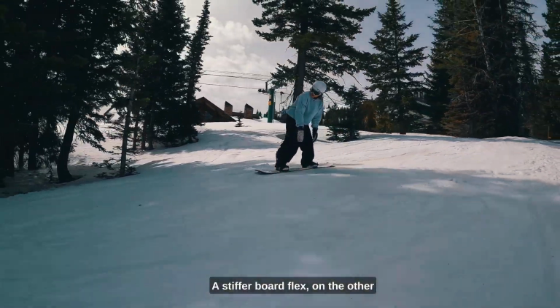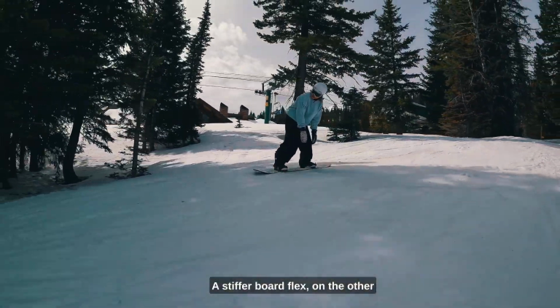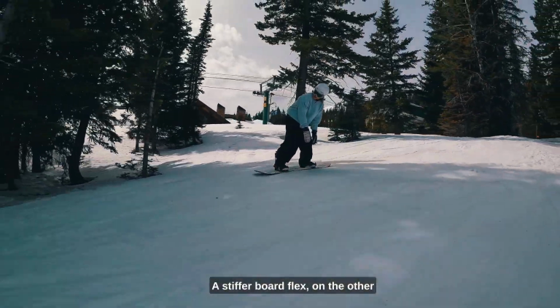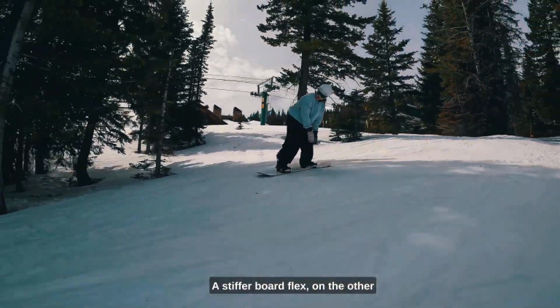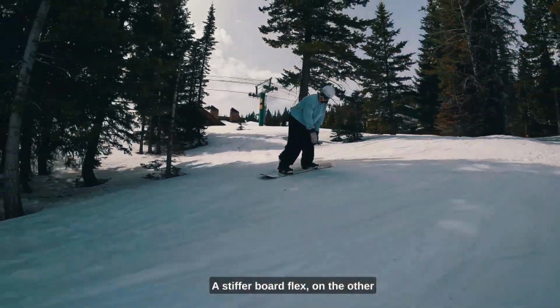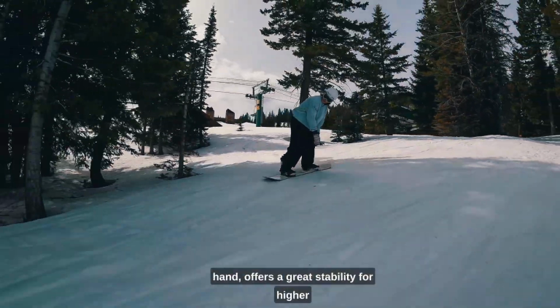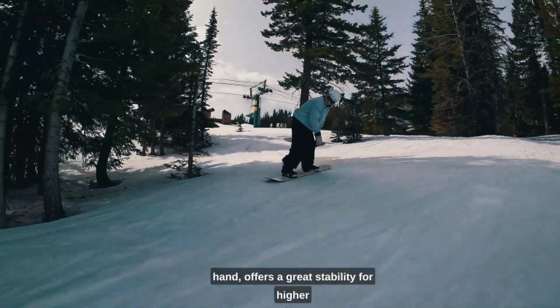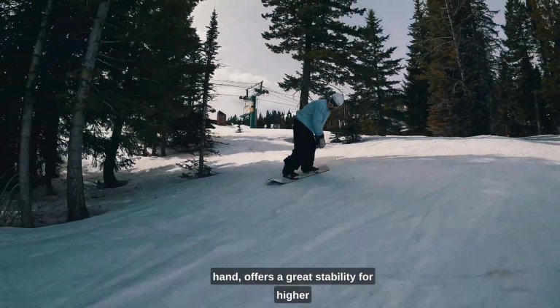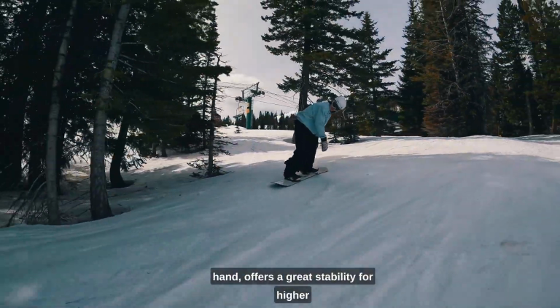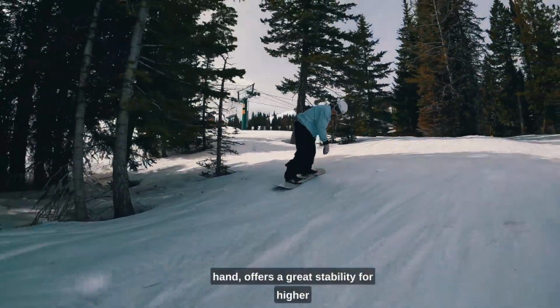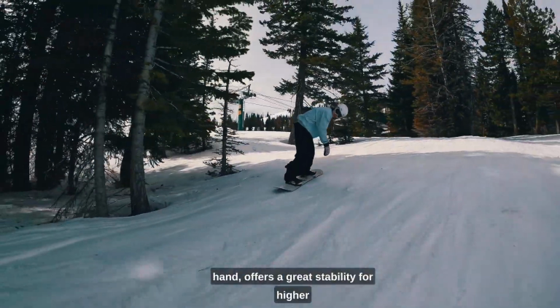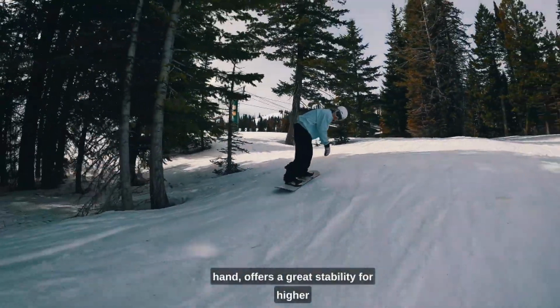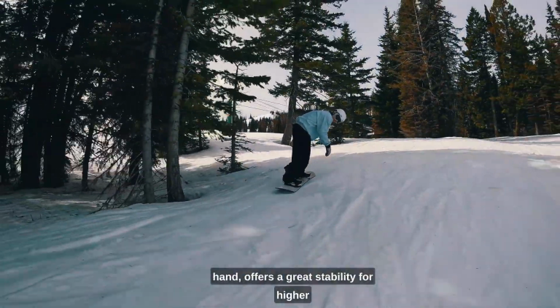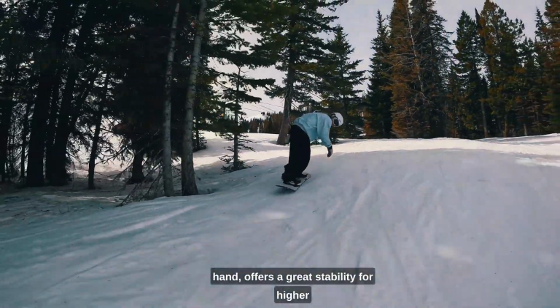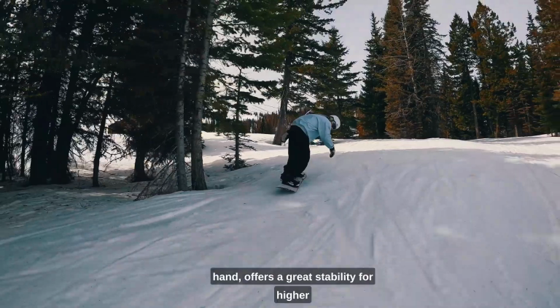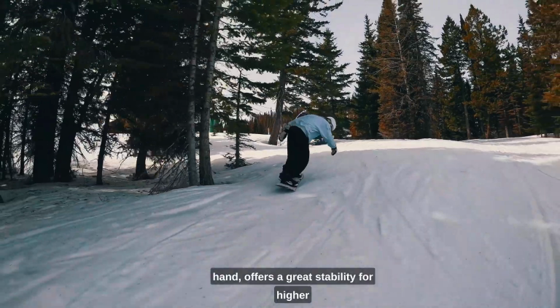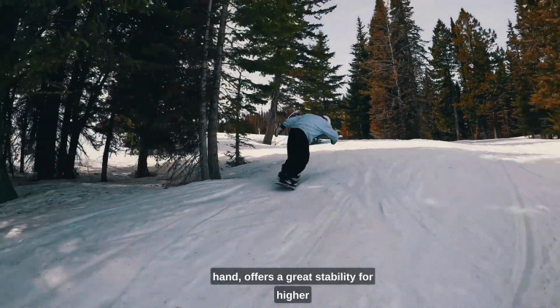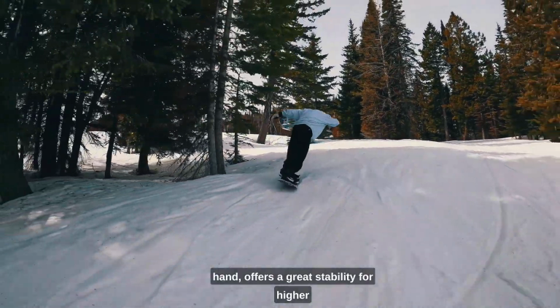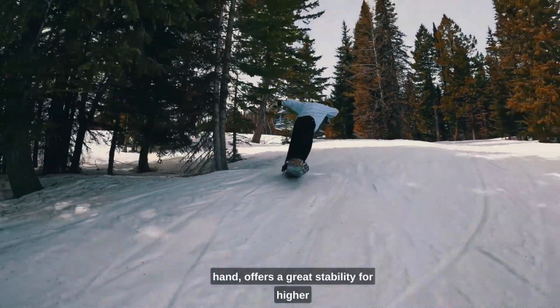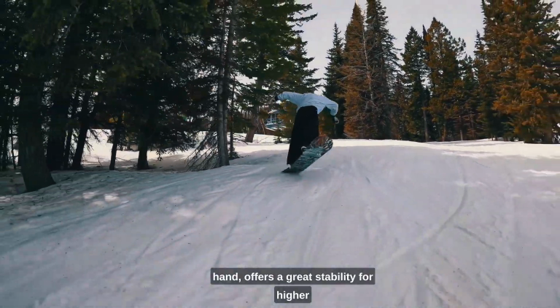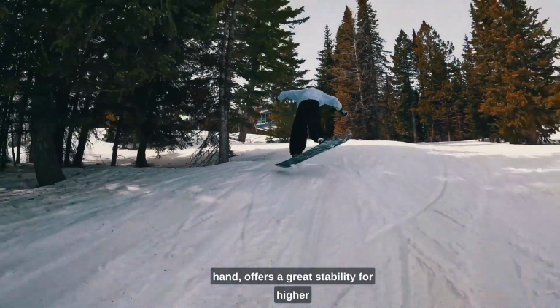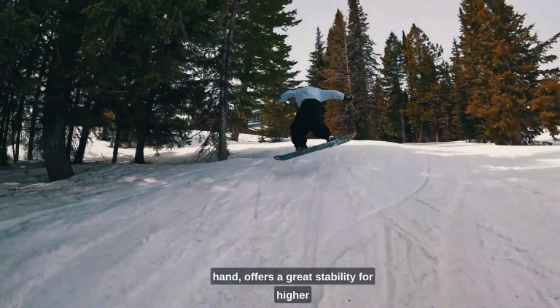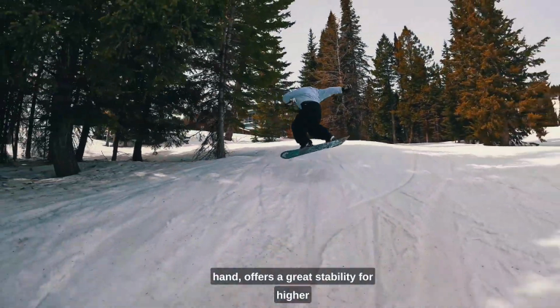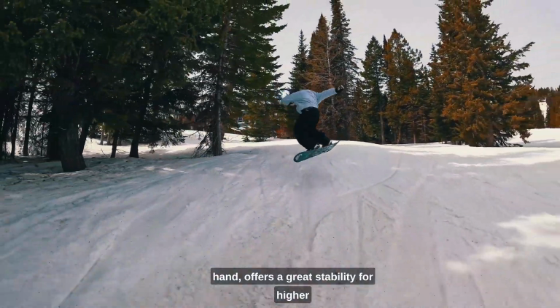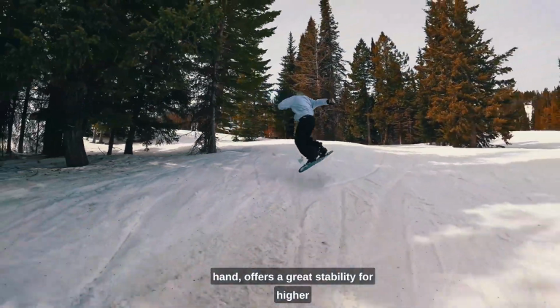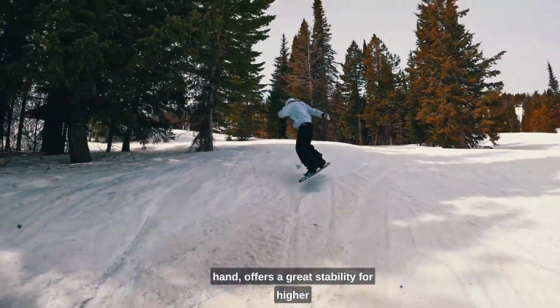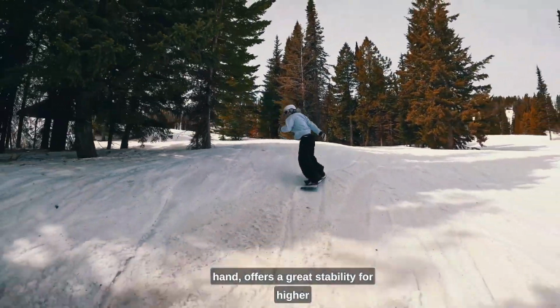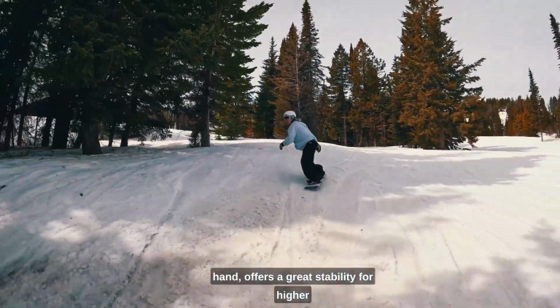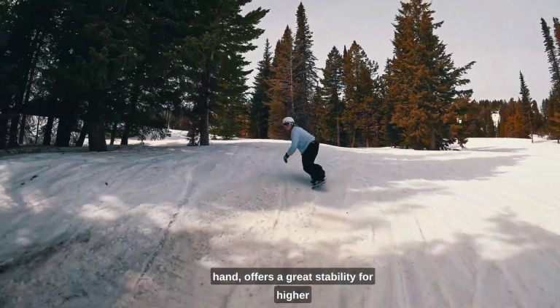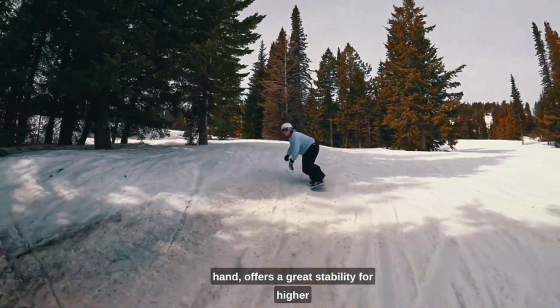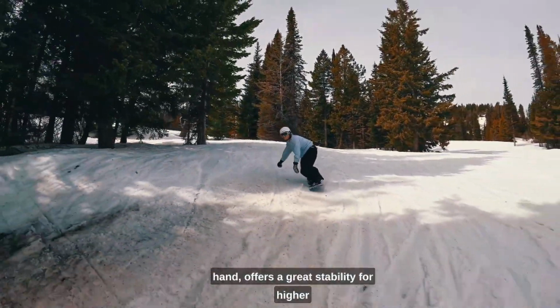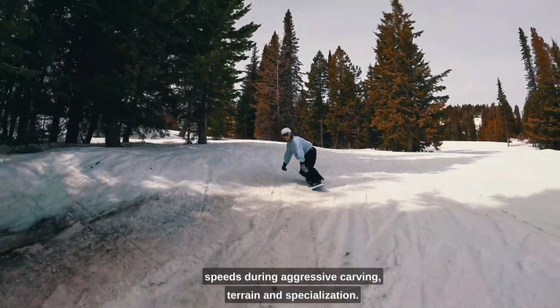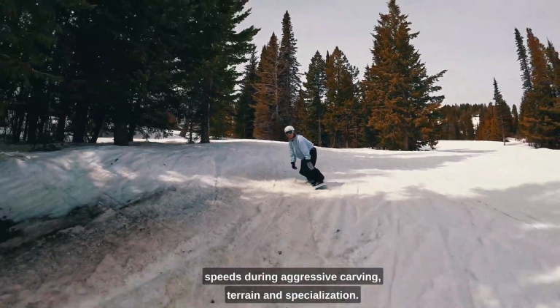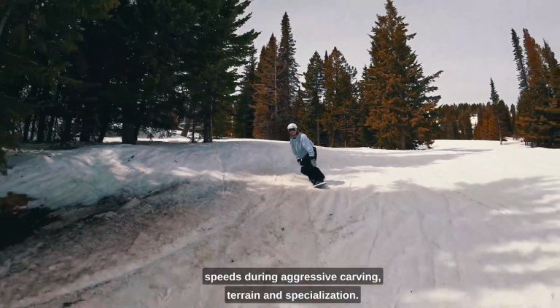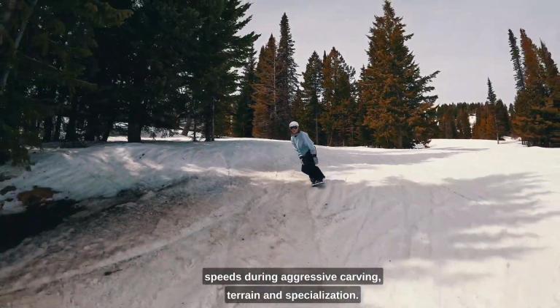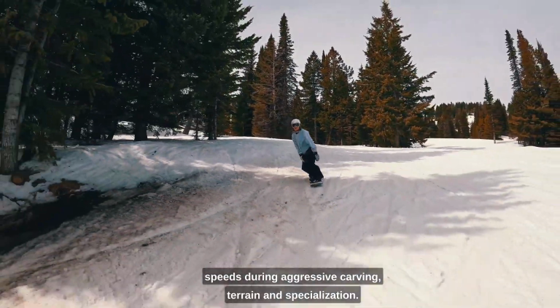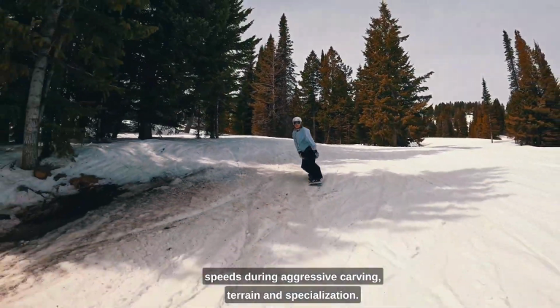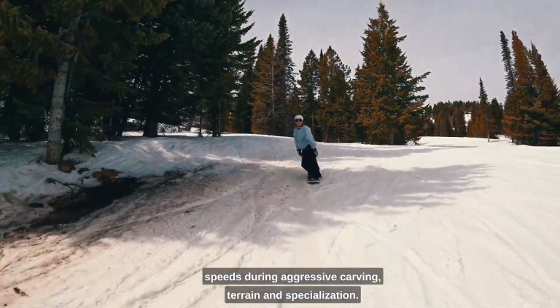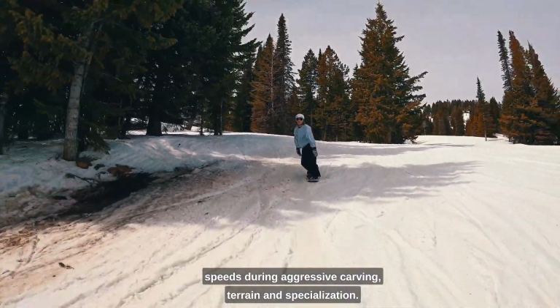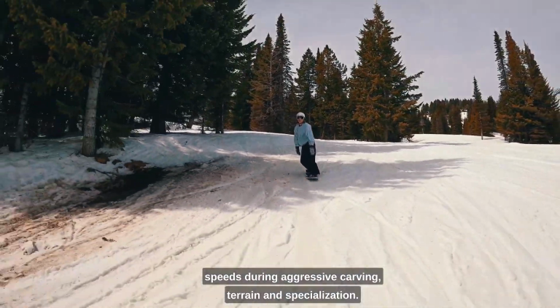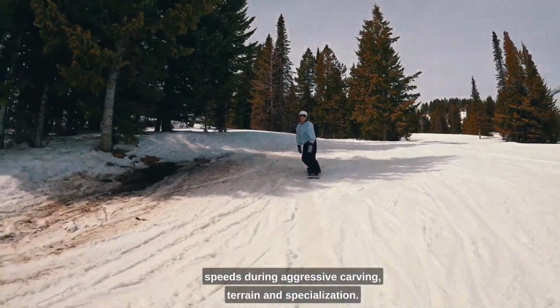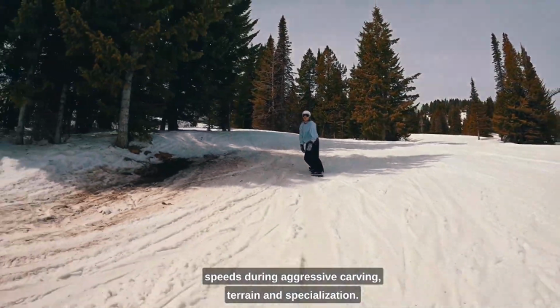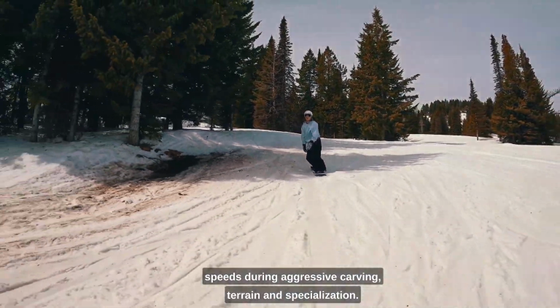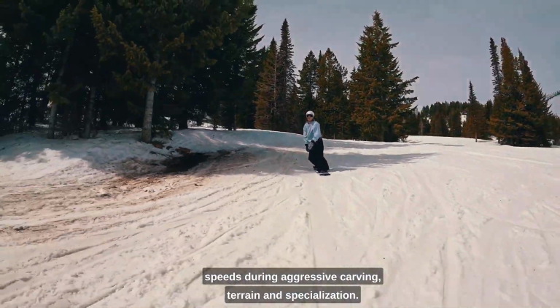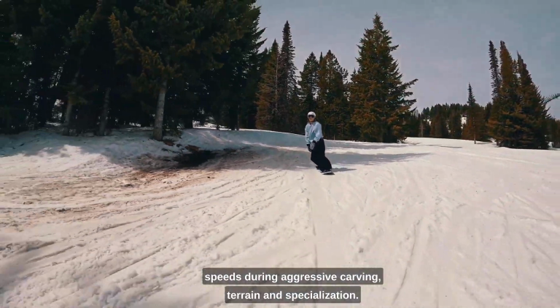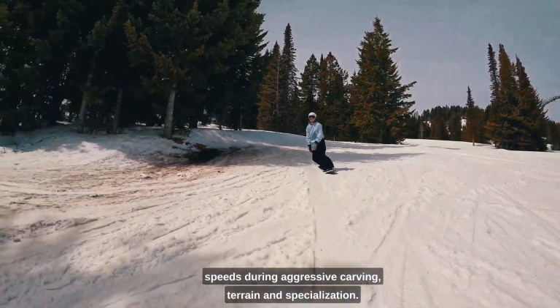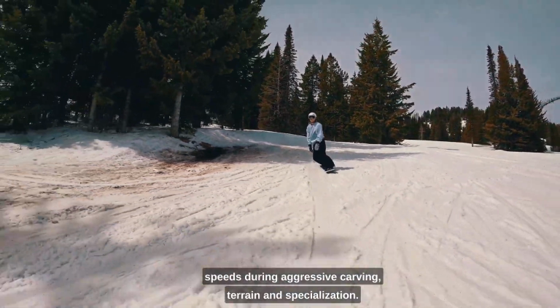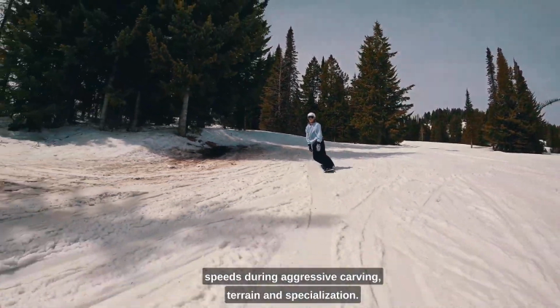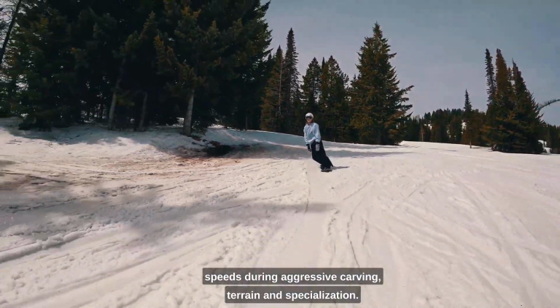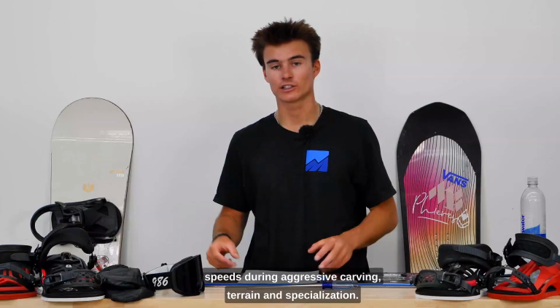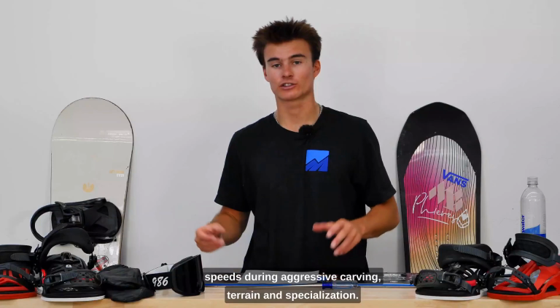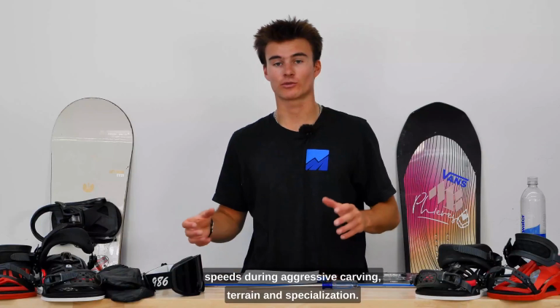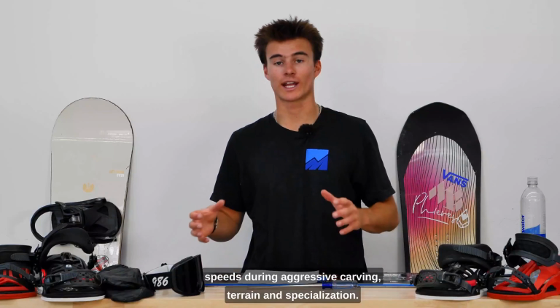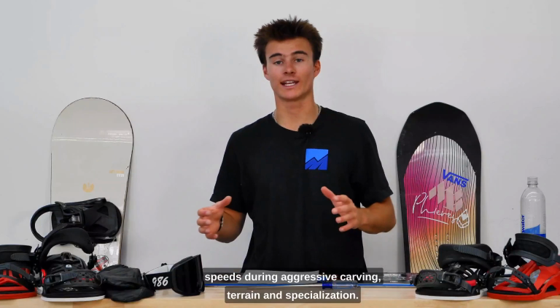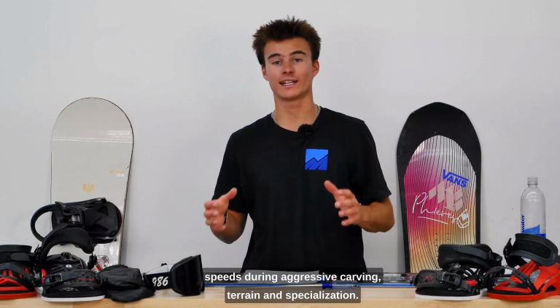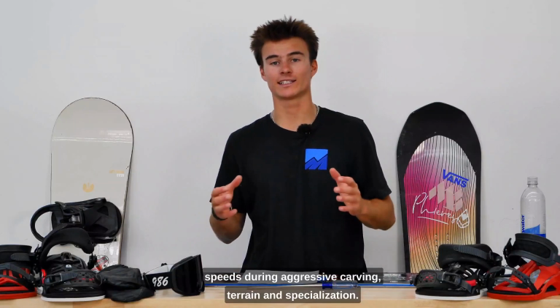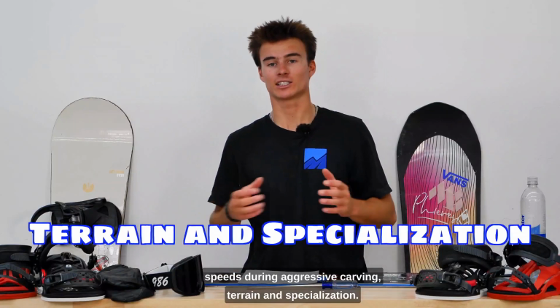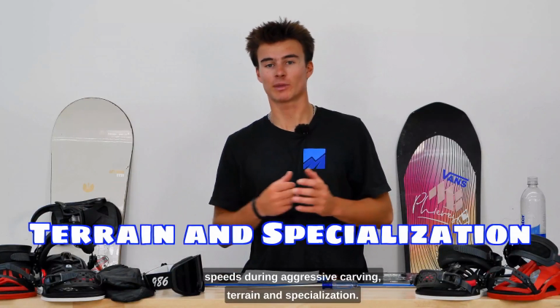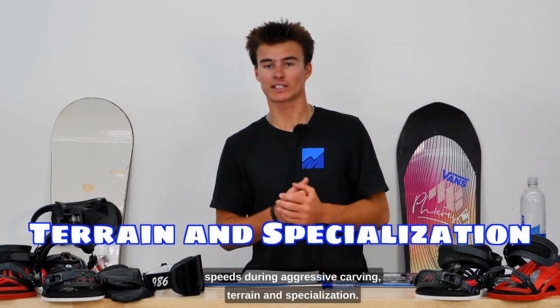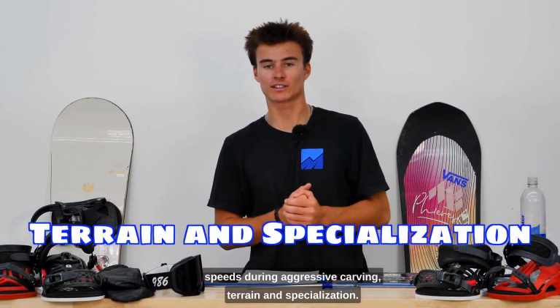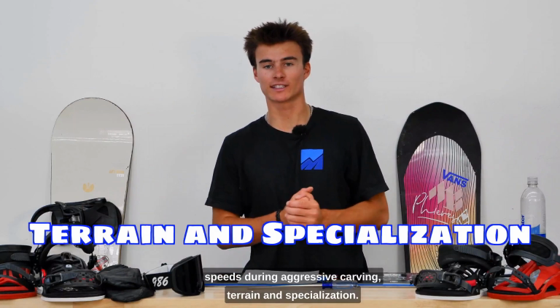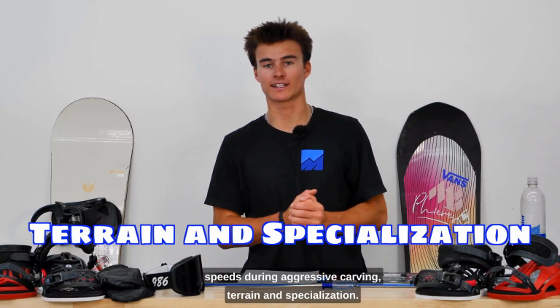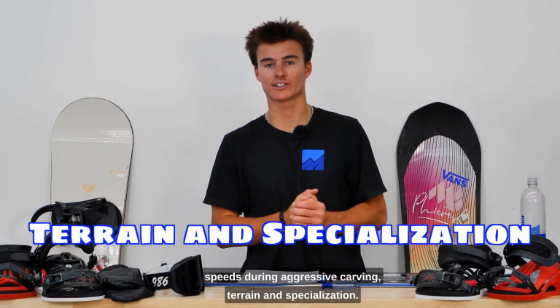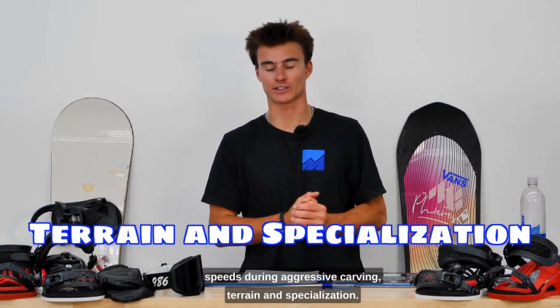A stiffer board flex, on the other hand, offers great stability for higher speeds during aggressive carving, terrain, and specialization.